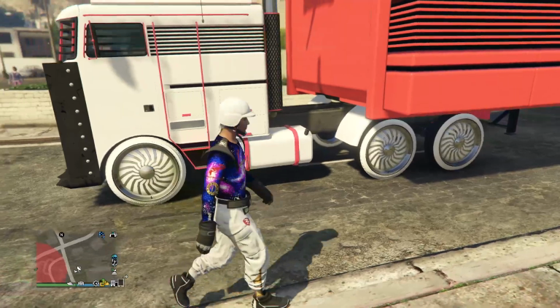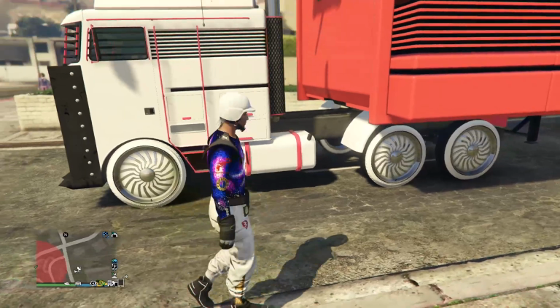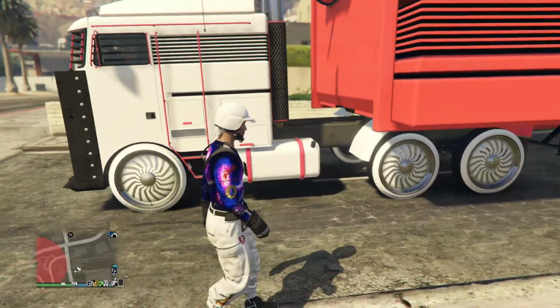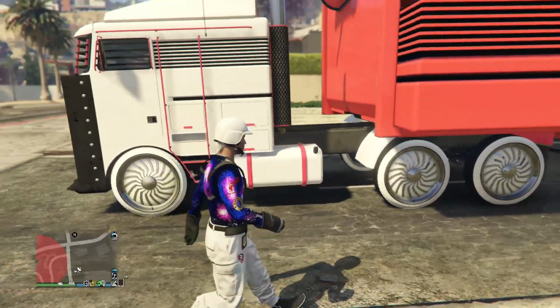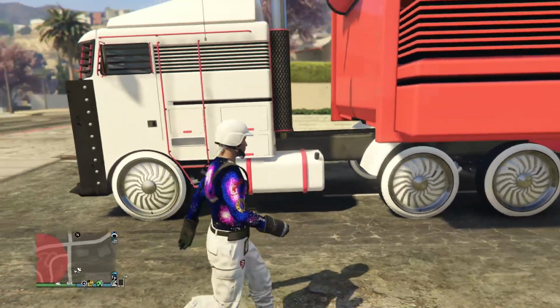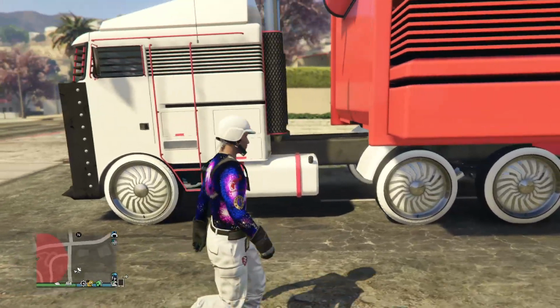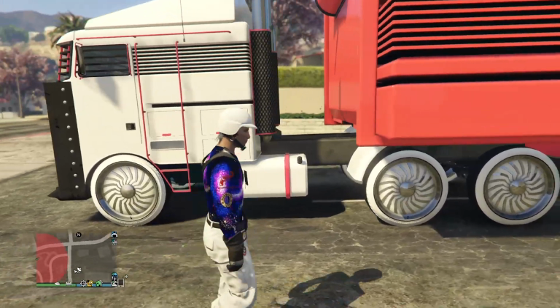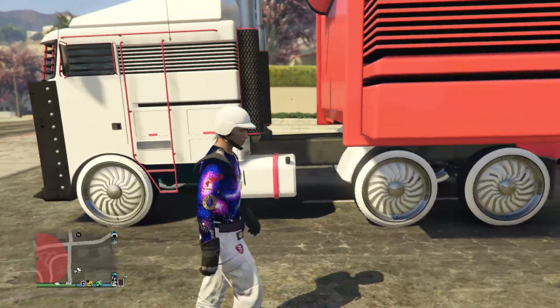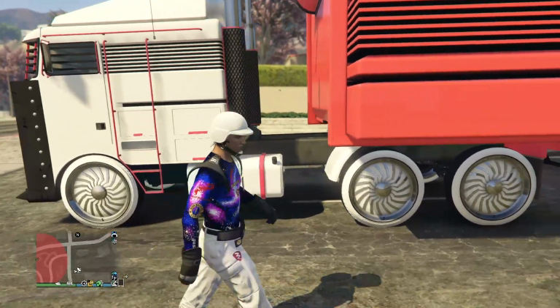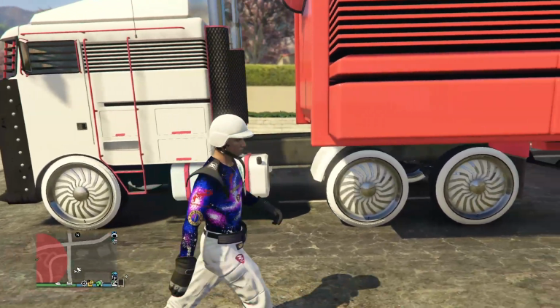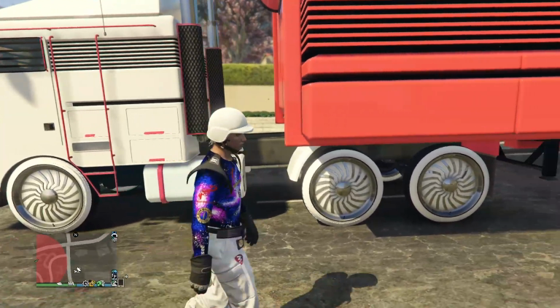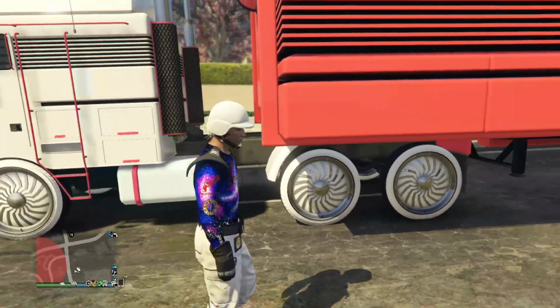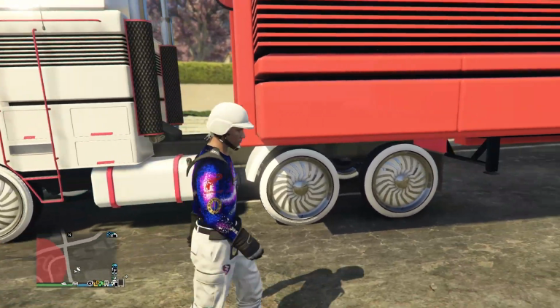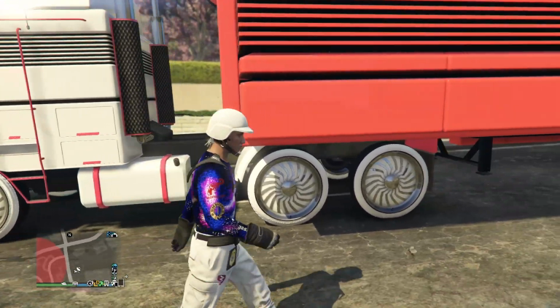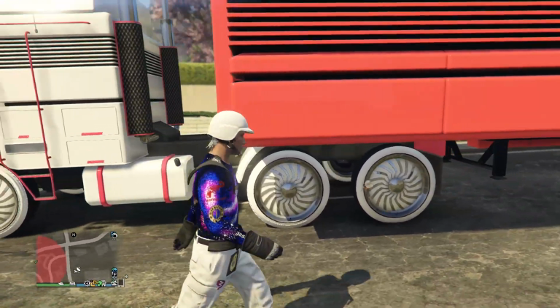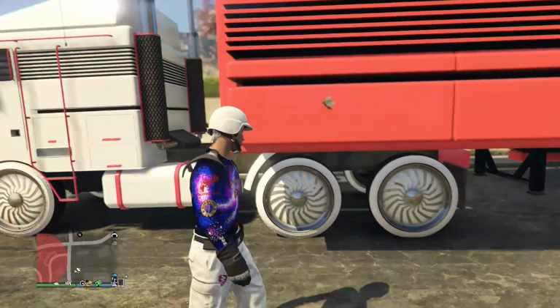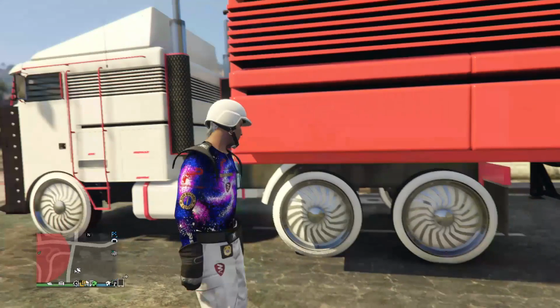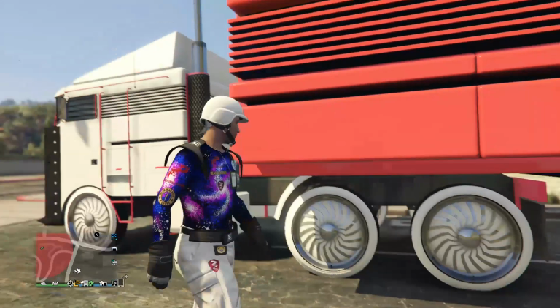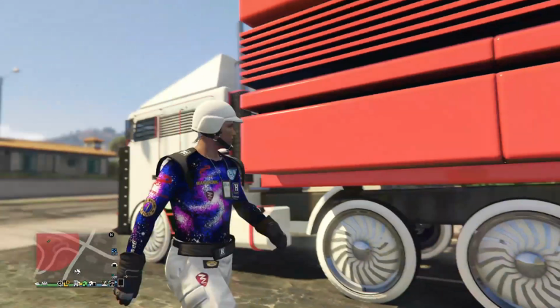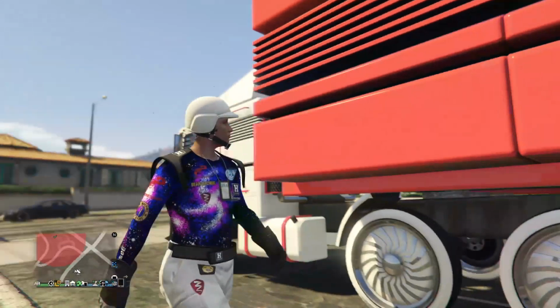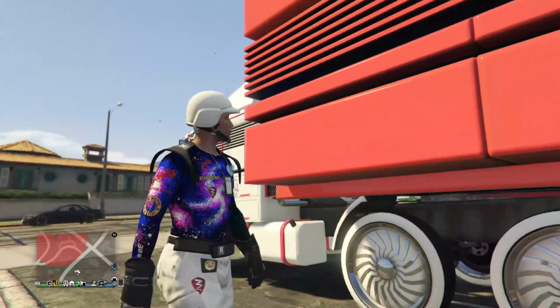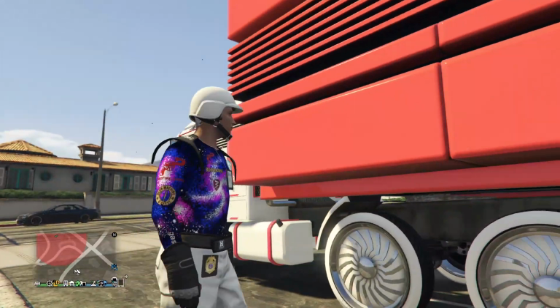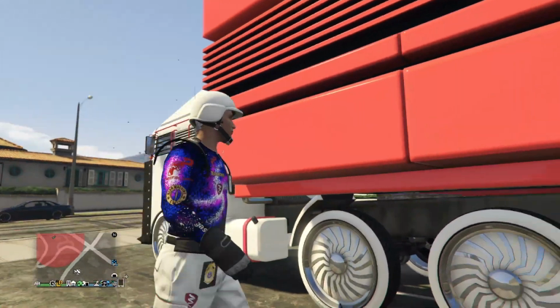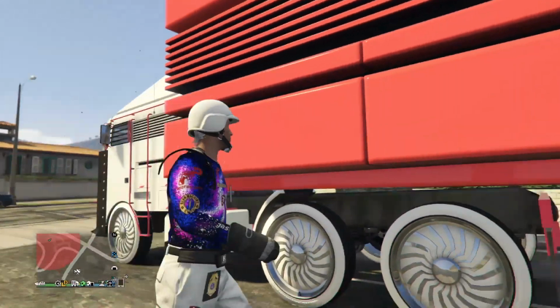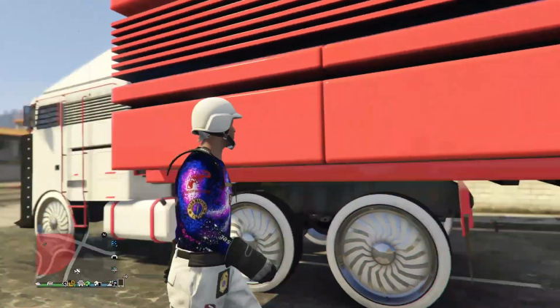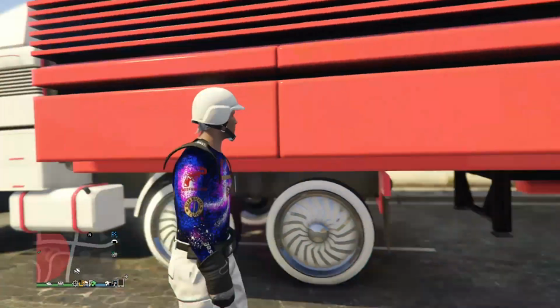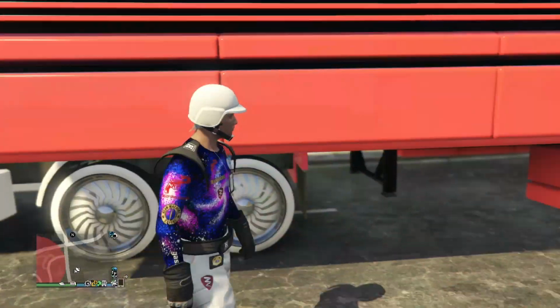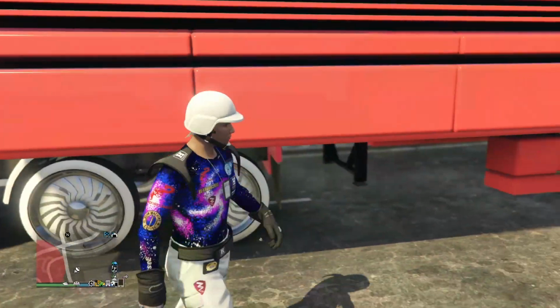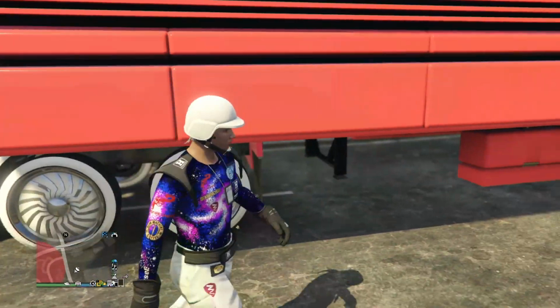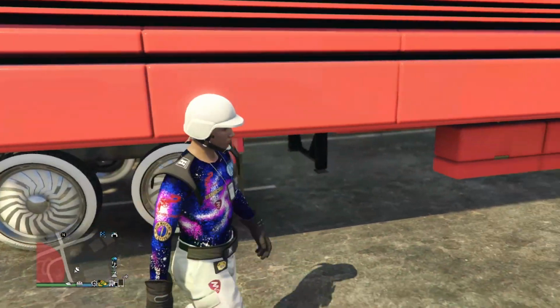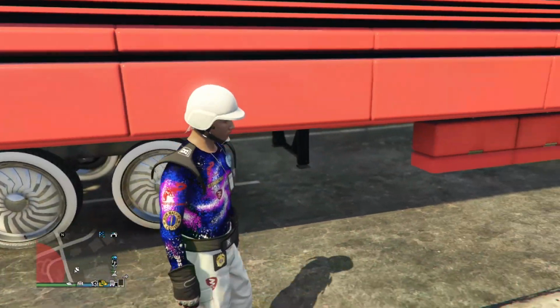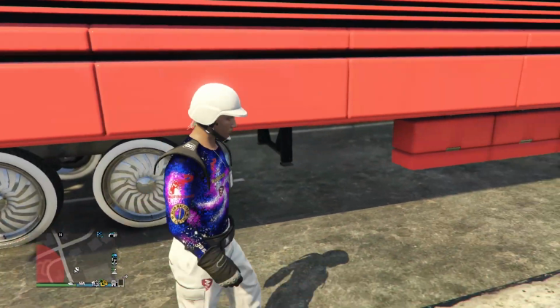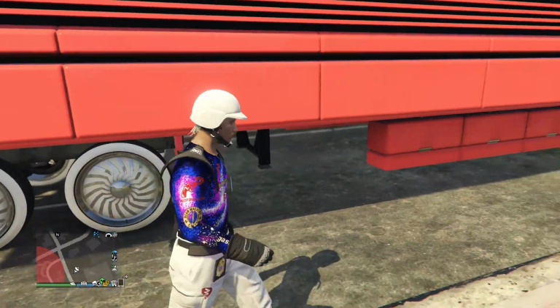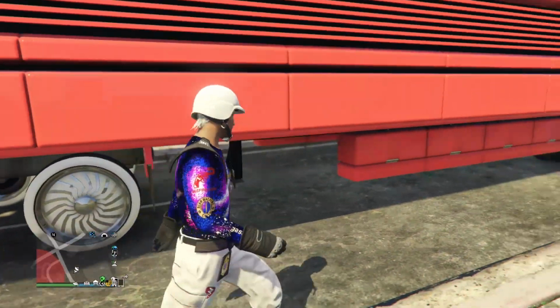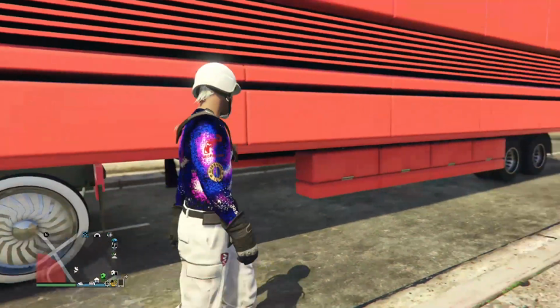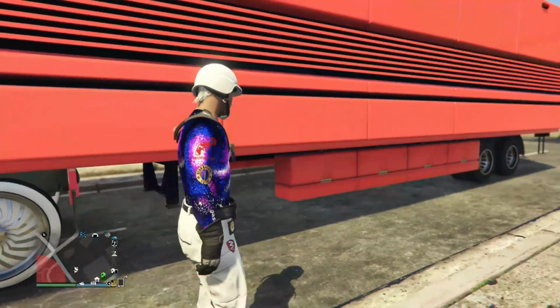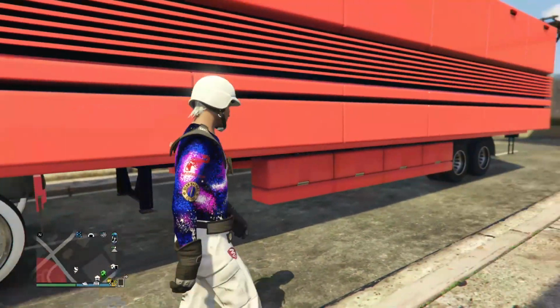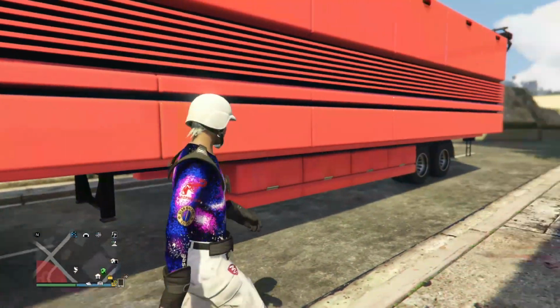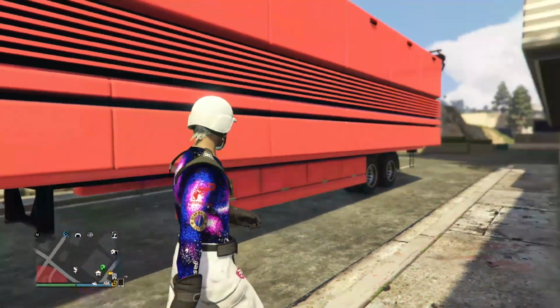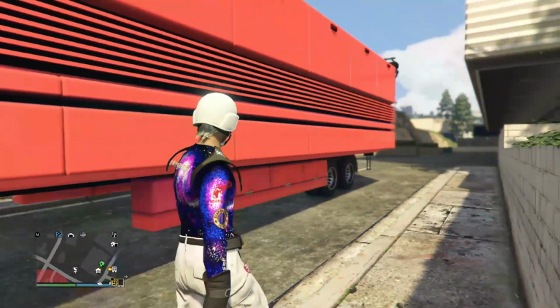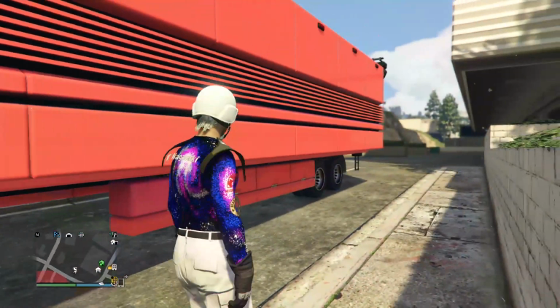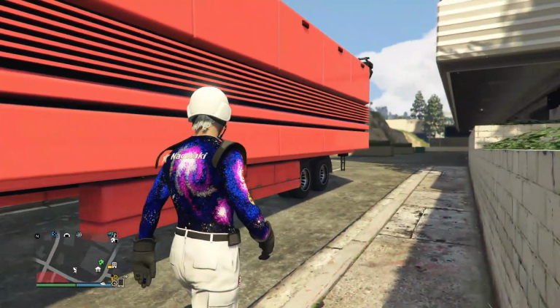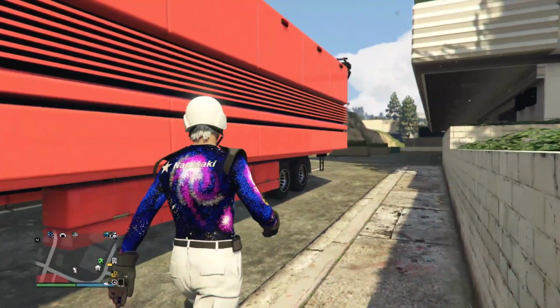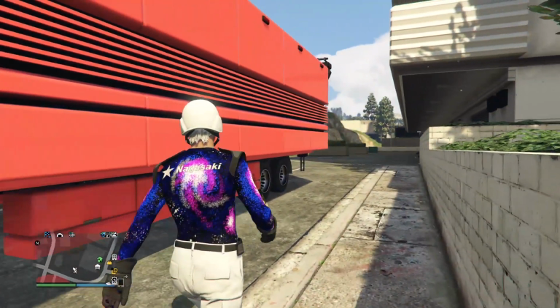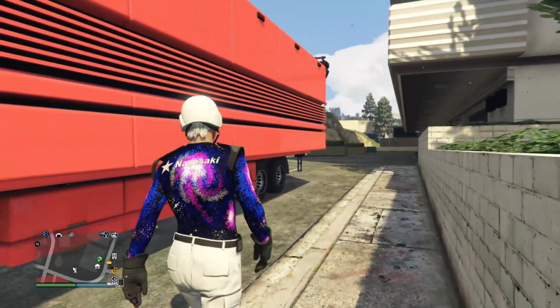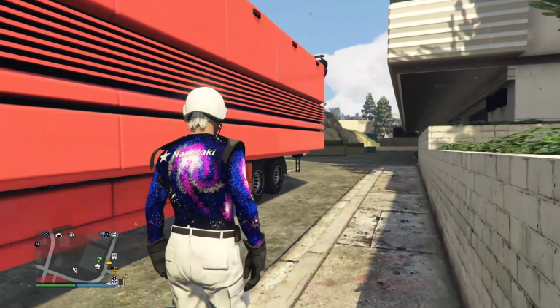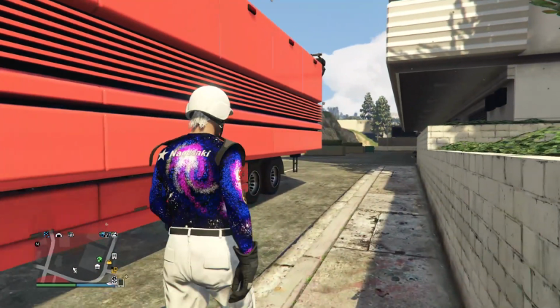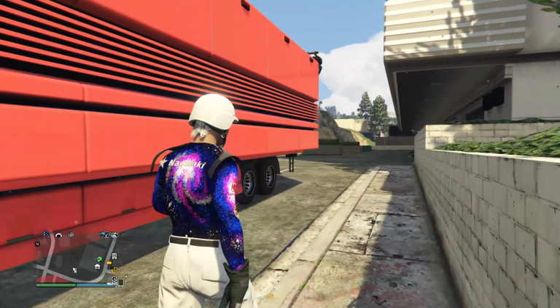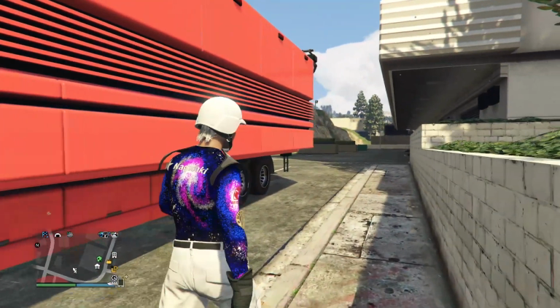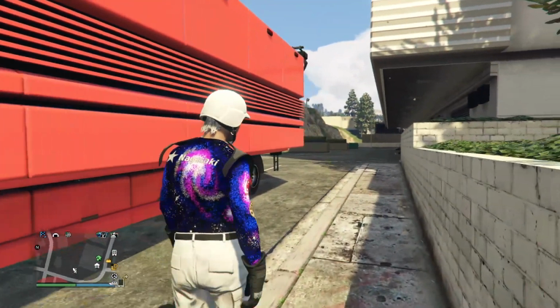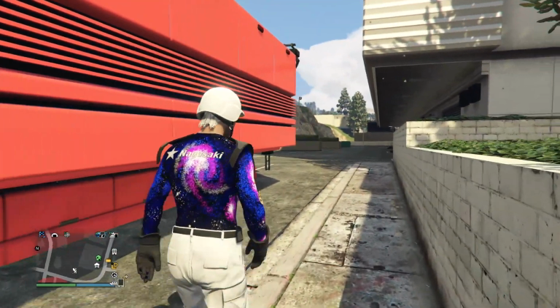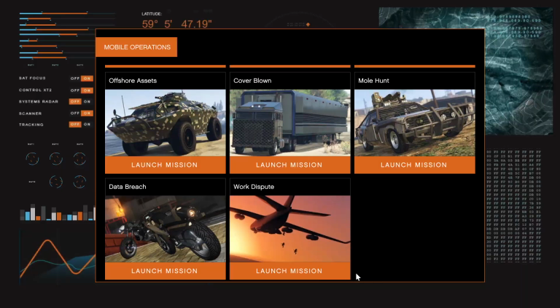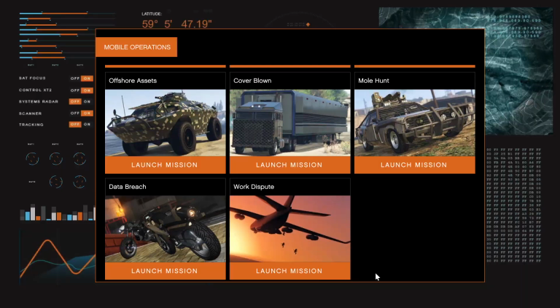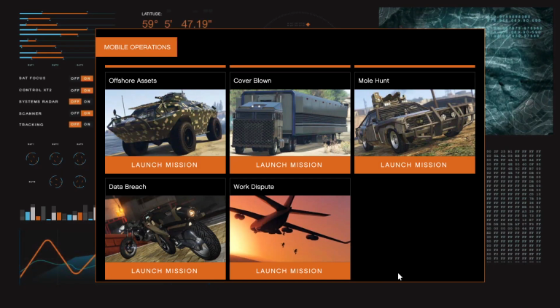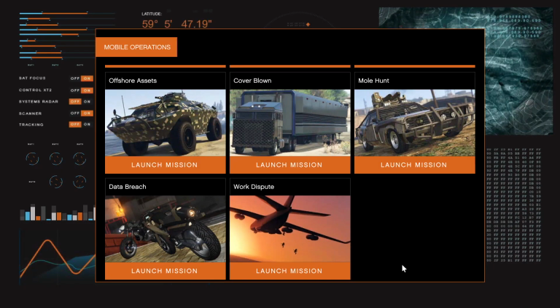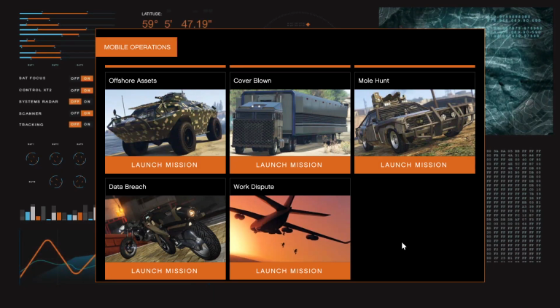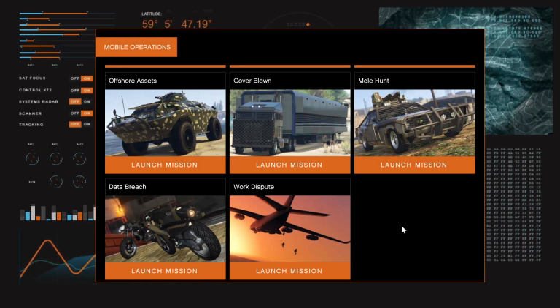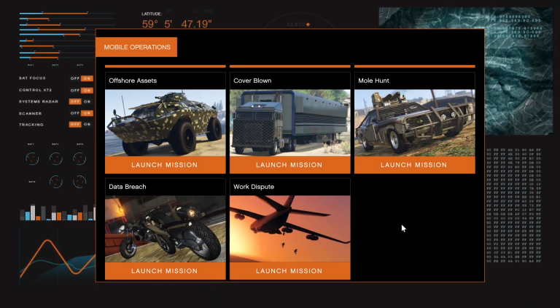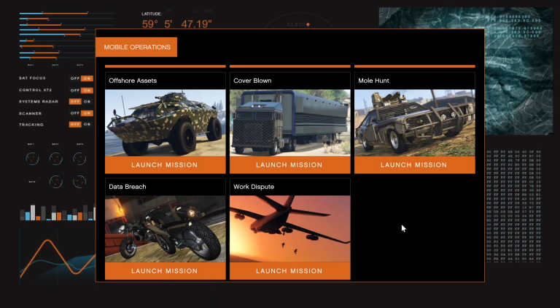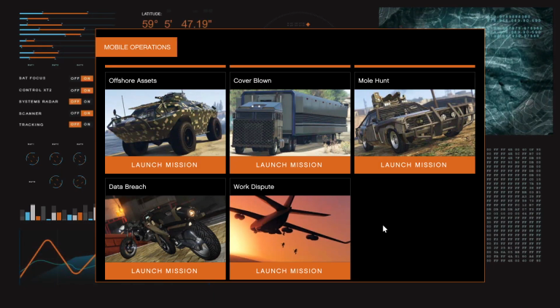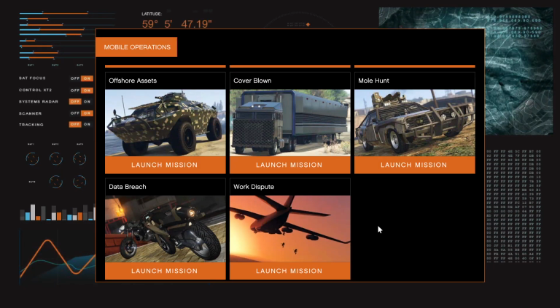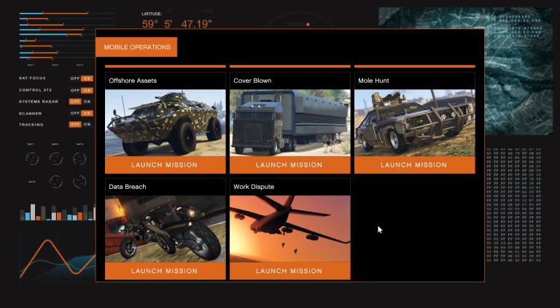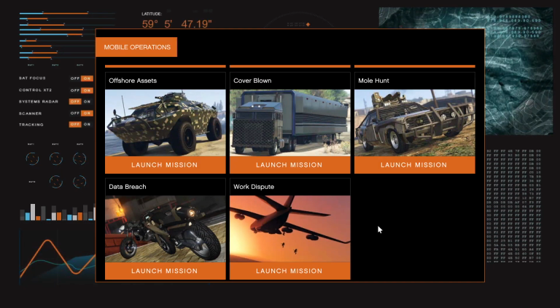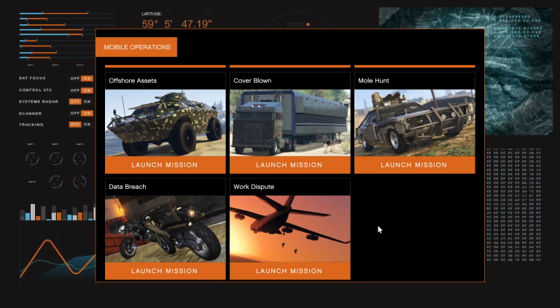Okay, let's get right into the video. The first thing you need to do is go to your mobile operation center, then start up the job Work Dispute Agent 14.